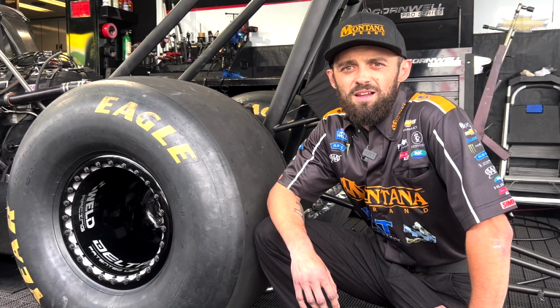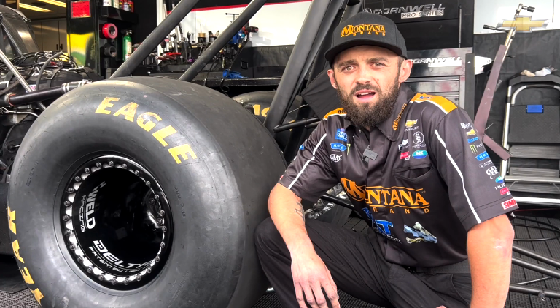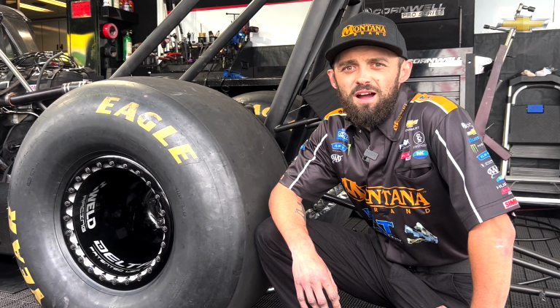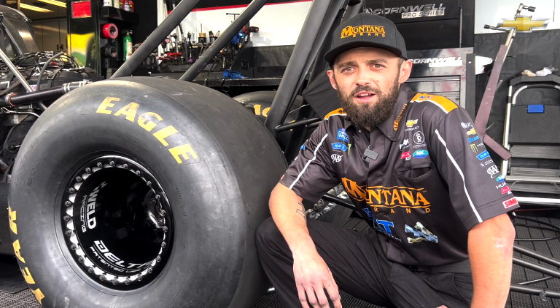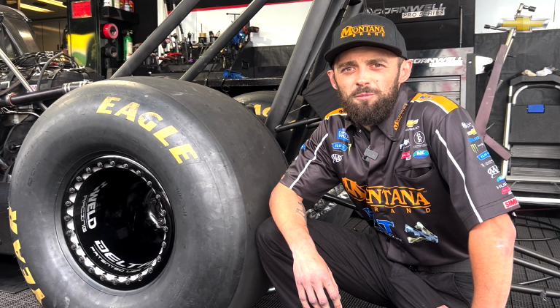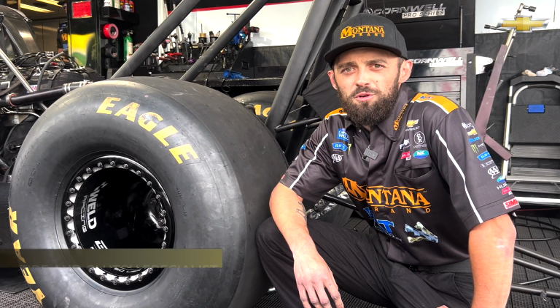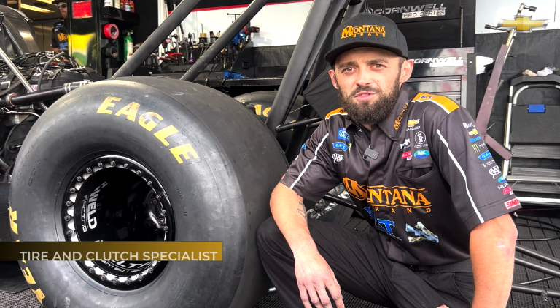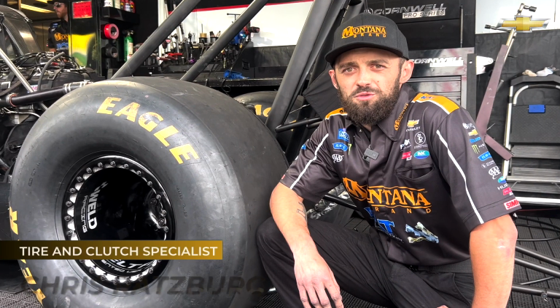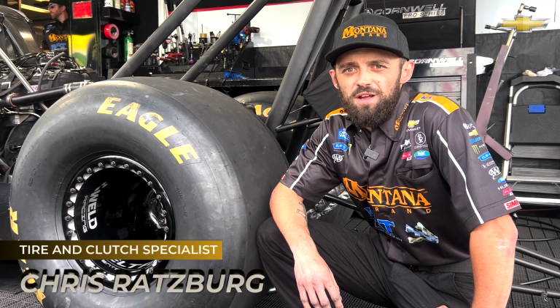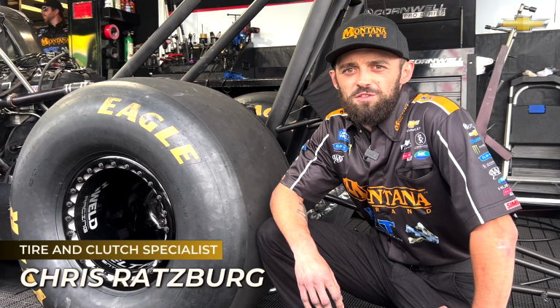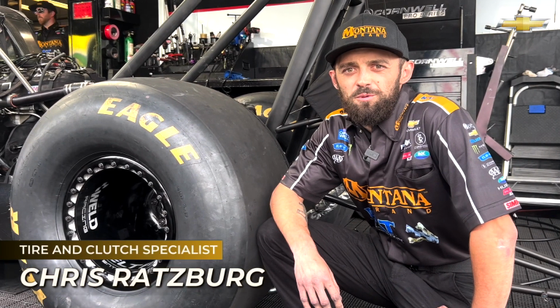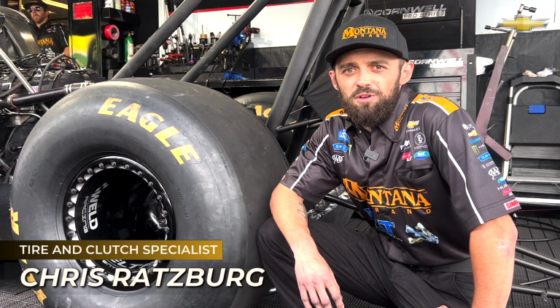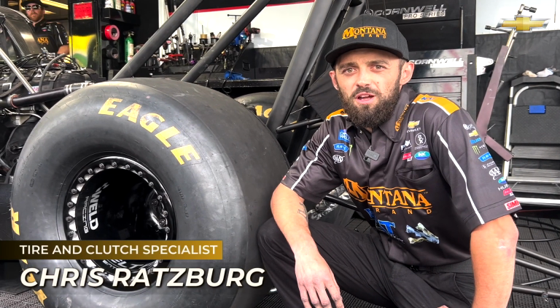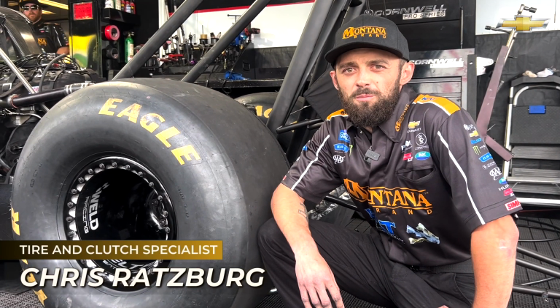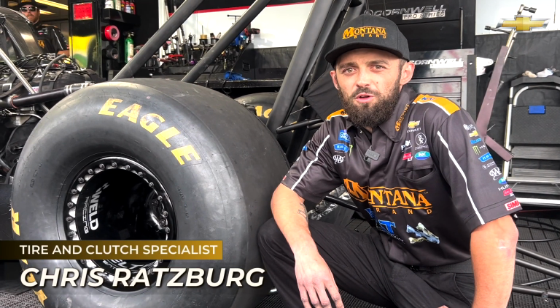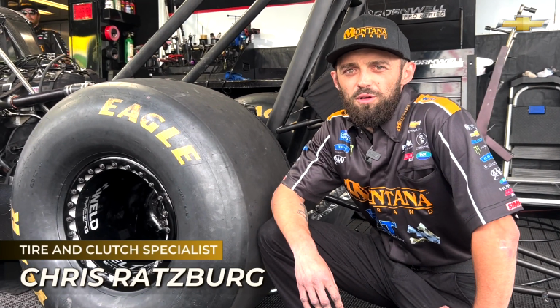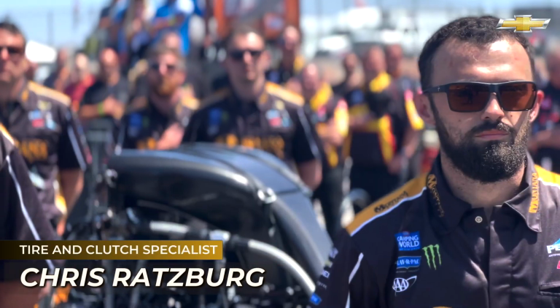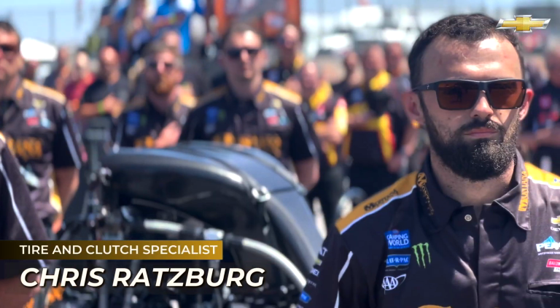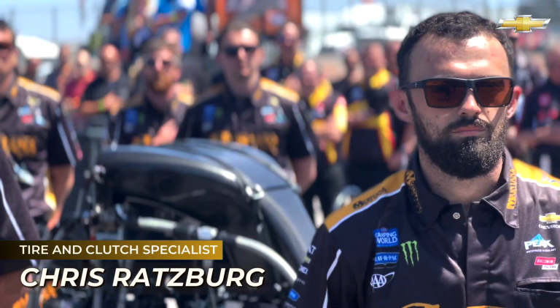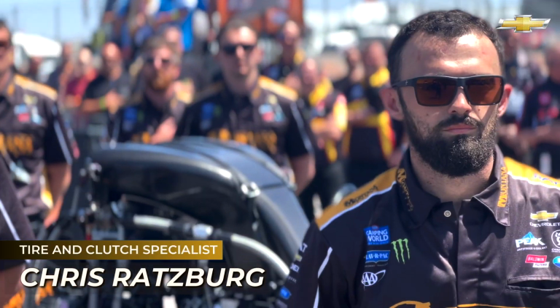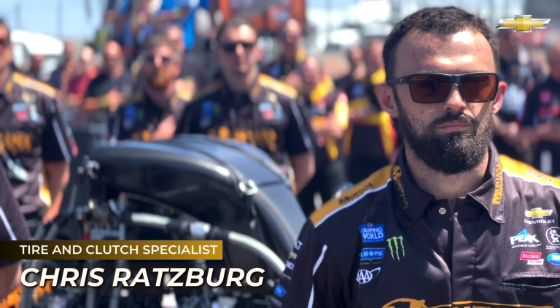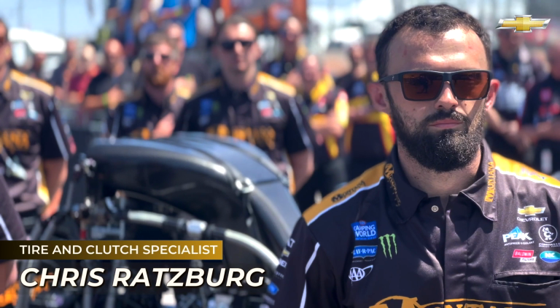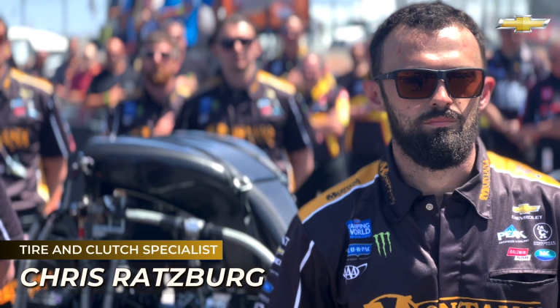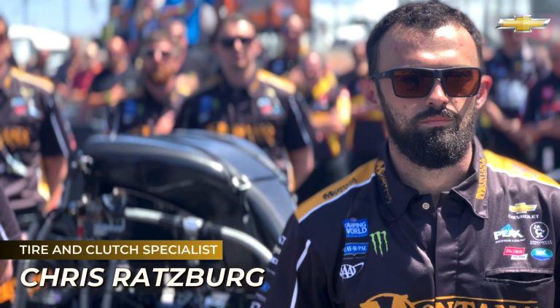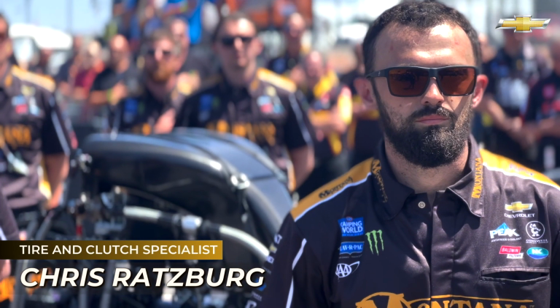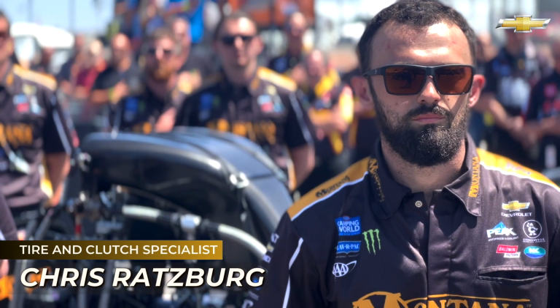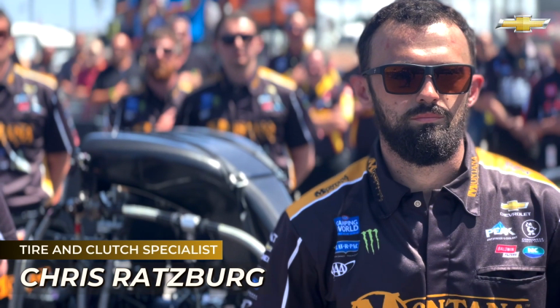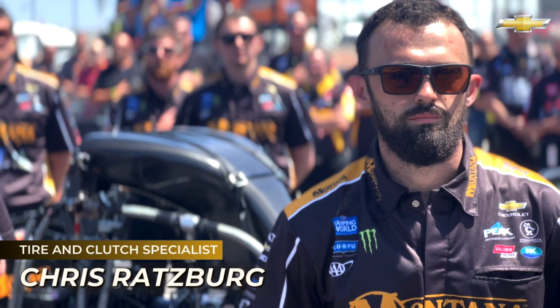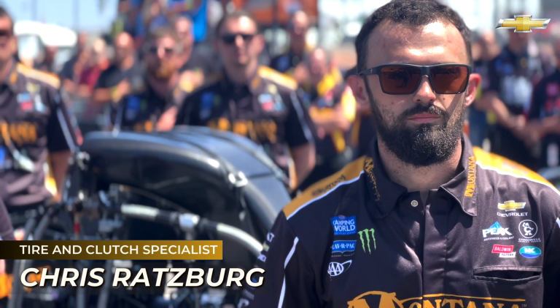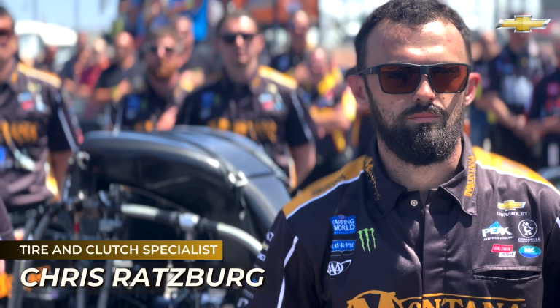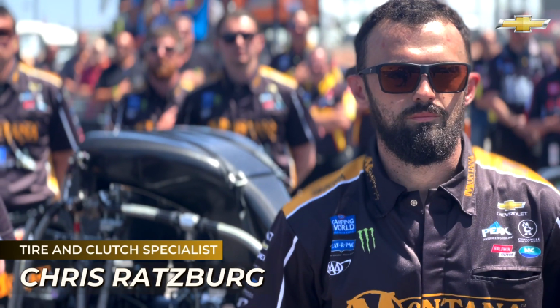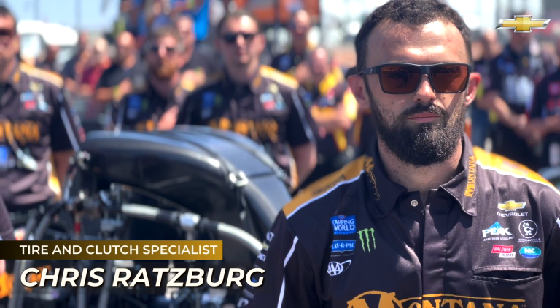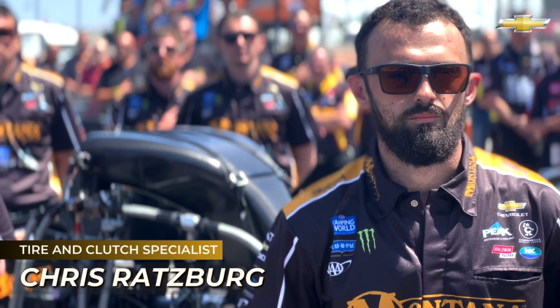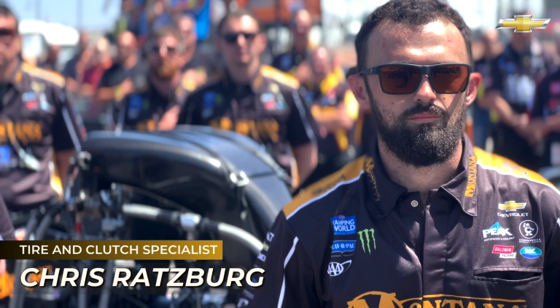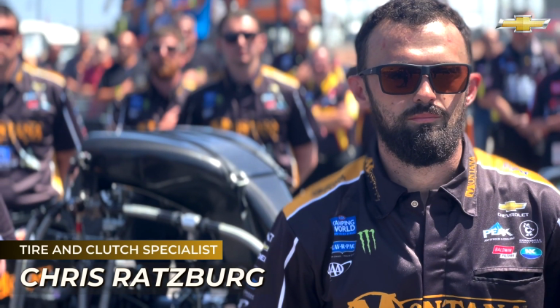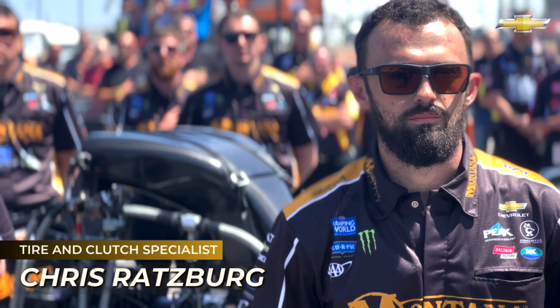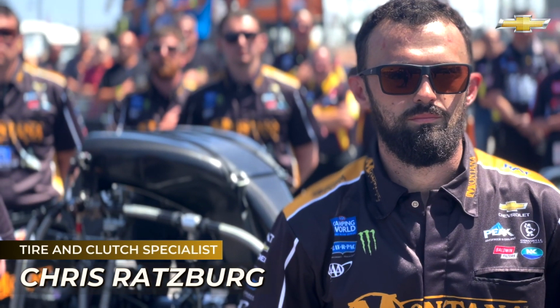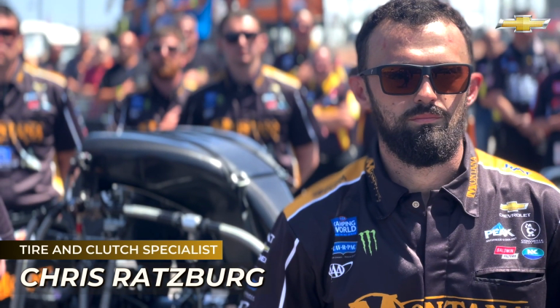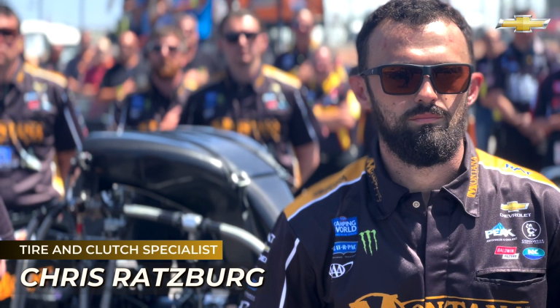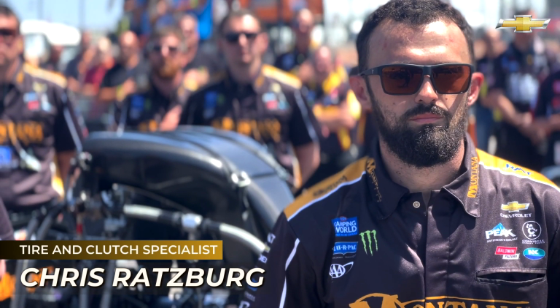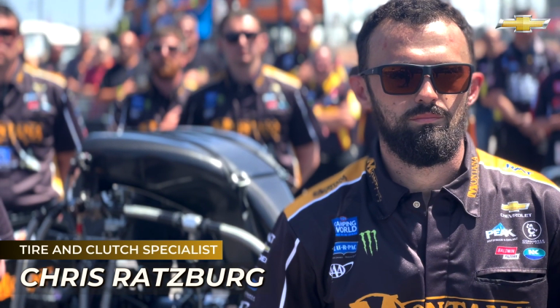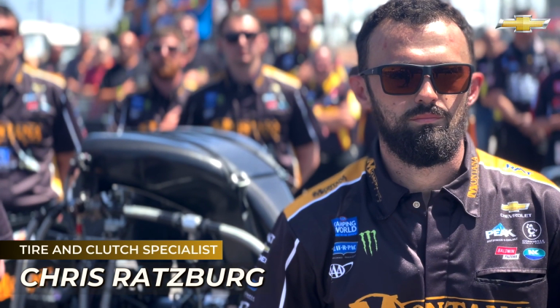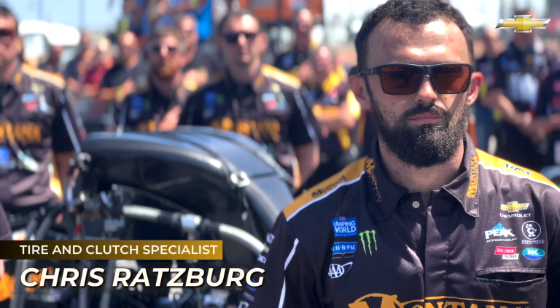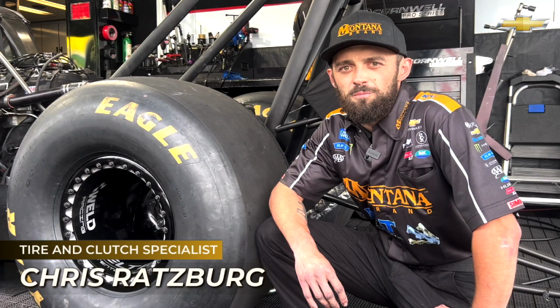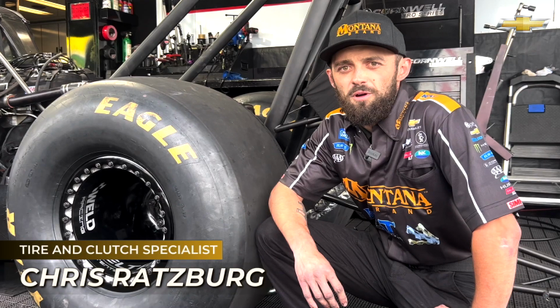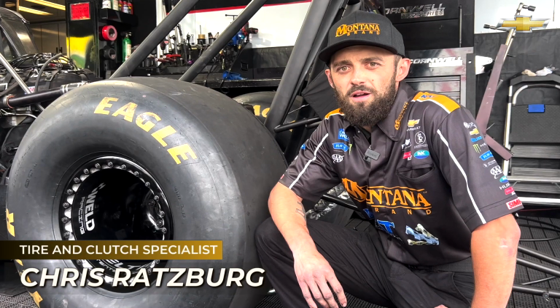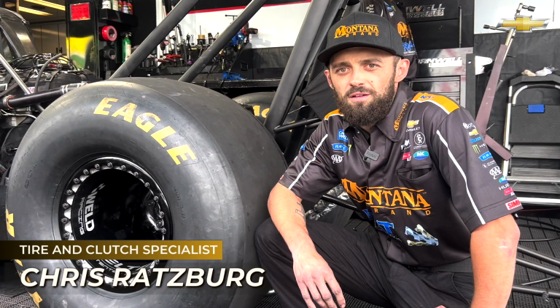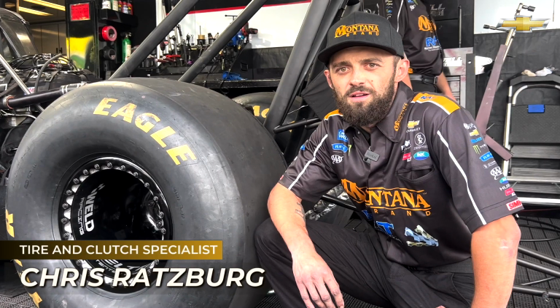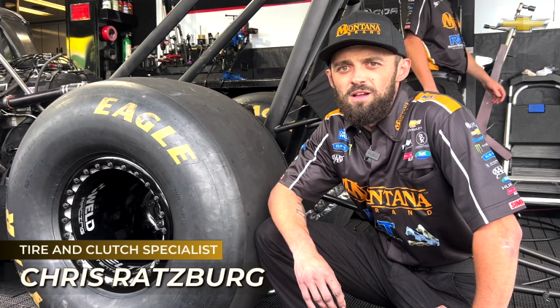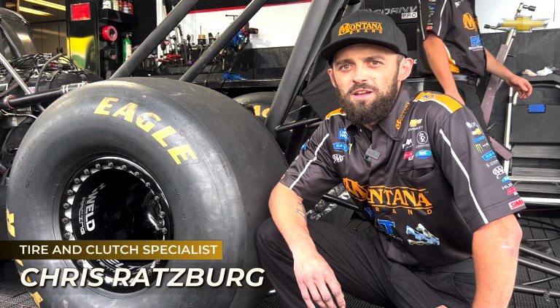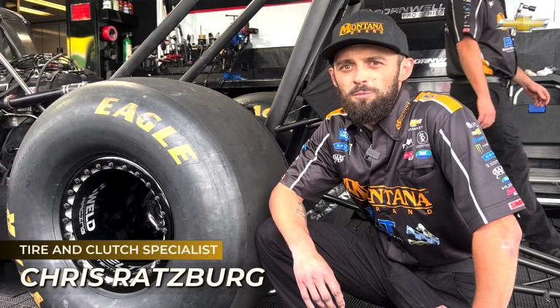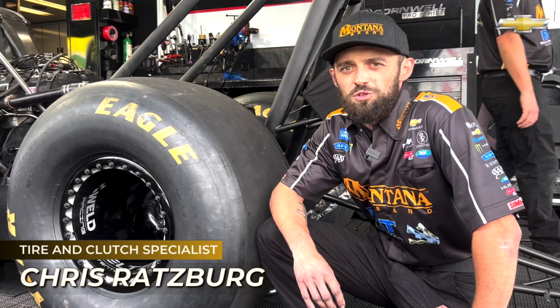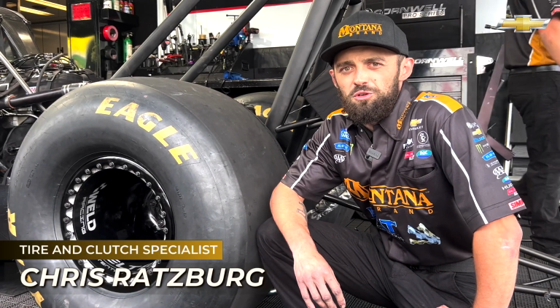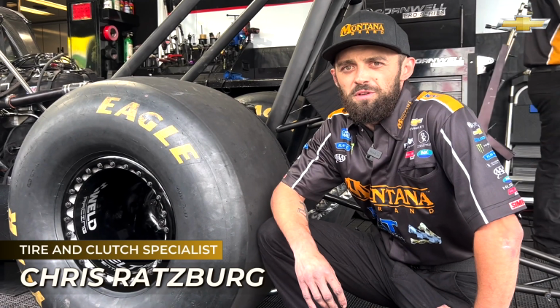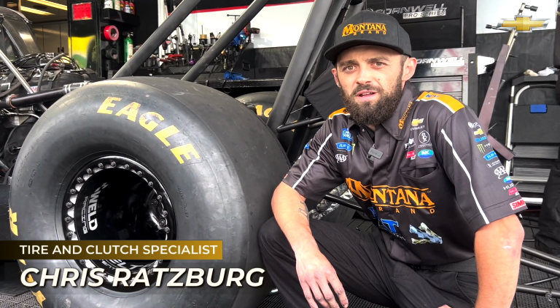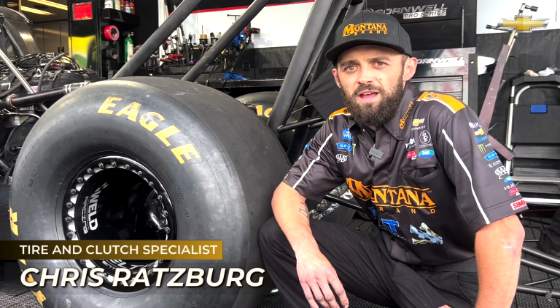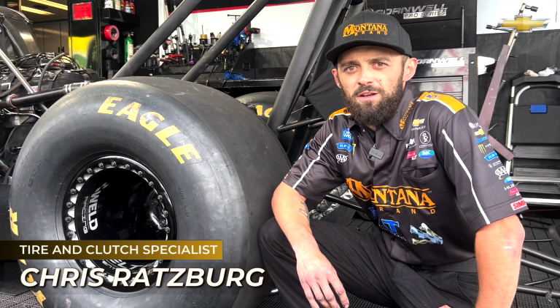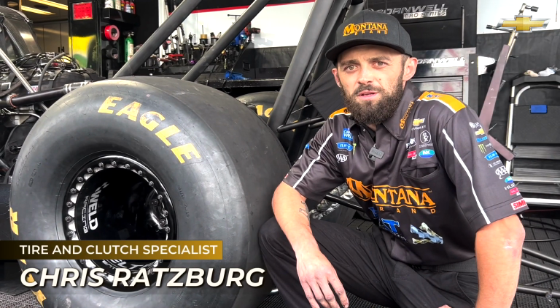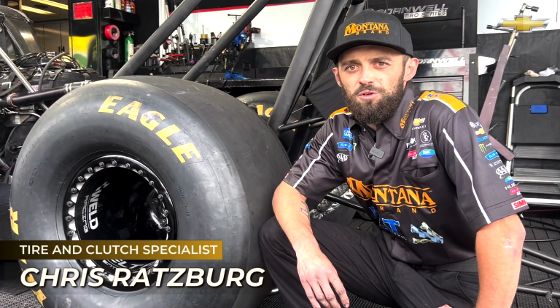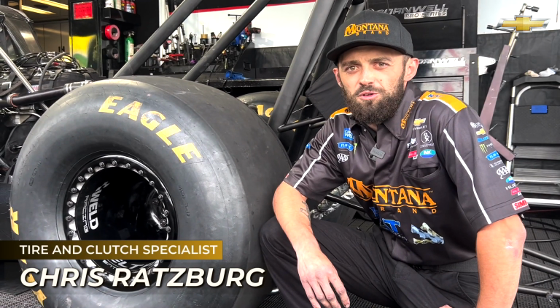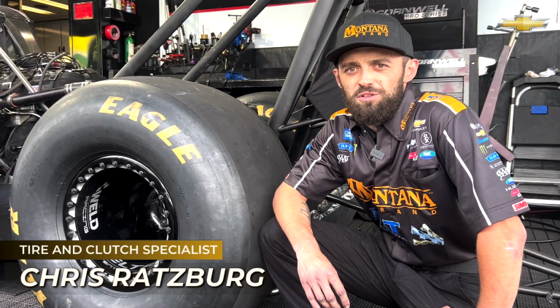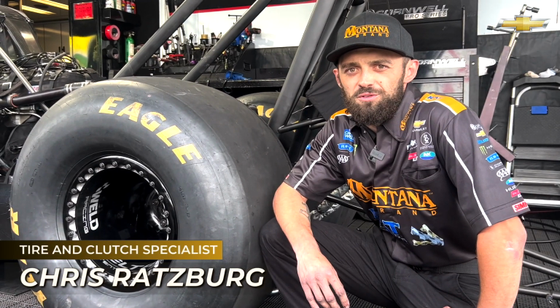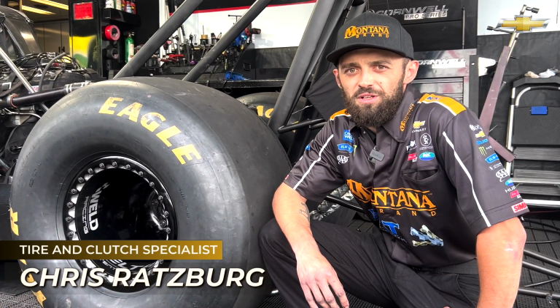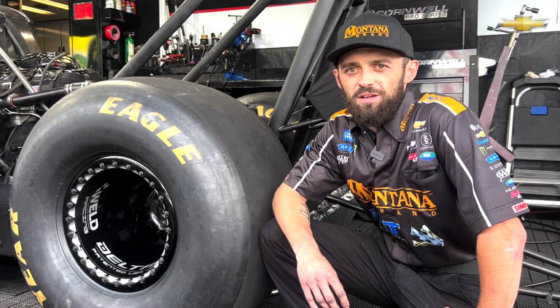Hi, I'm Chris Ratzberg. I'm the clutch assistant in tires on the Montana brand dragster driven by Austin Prock, and I'm going to show you the anatomy of a Goodyear tire.